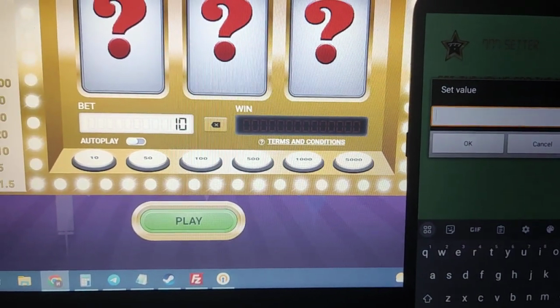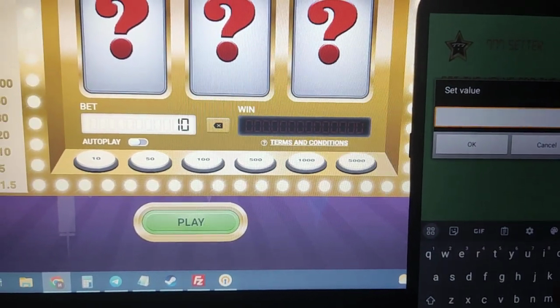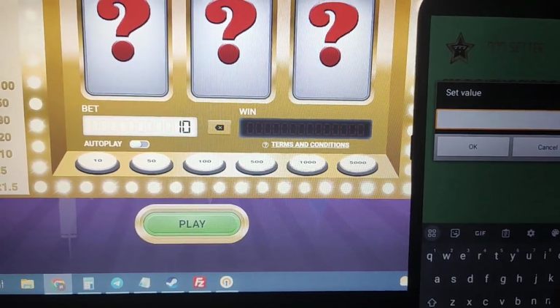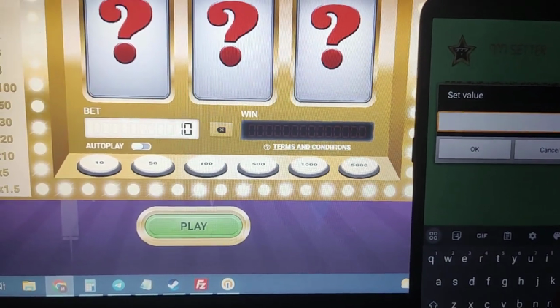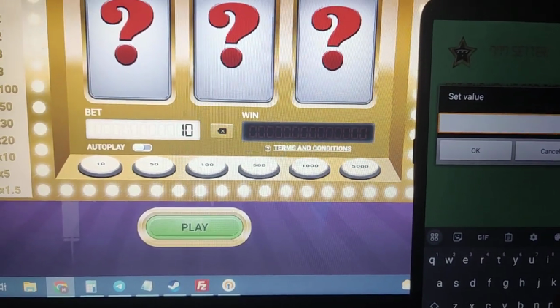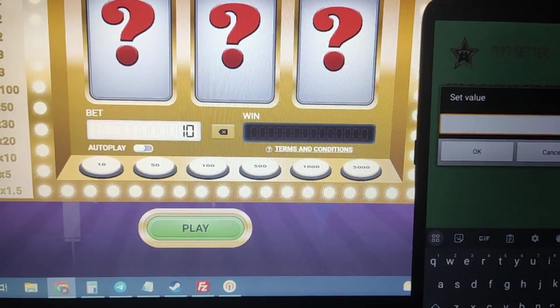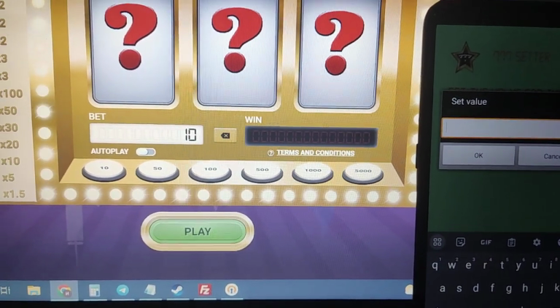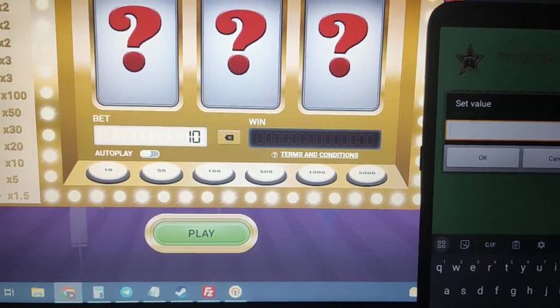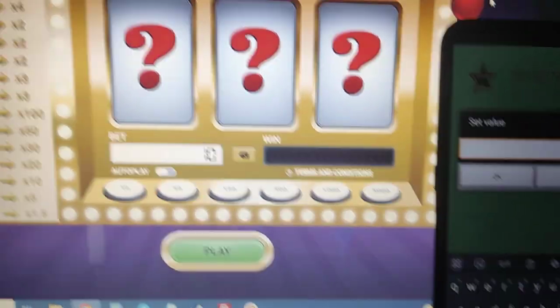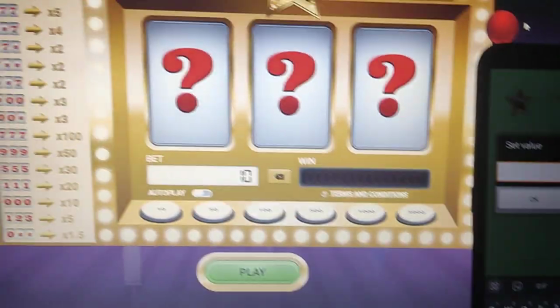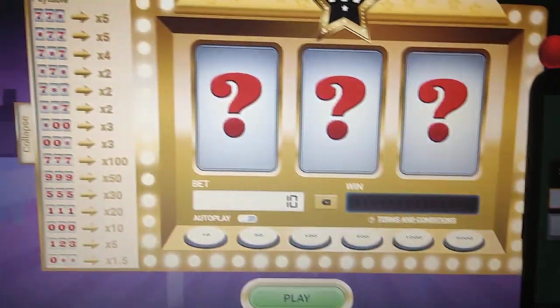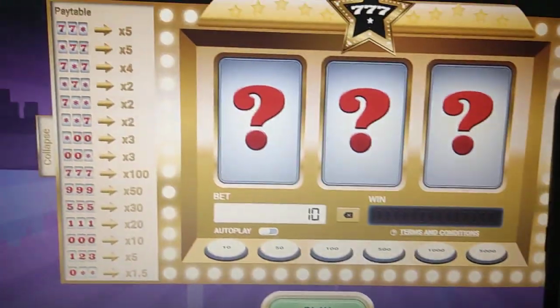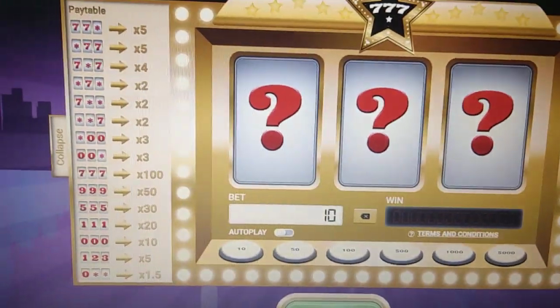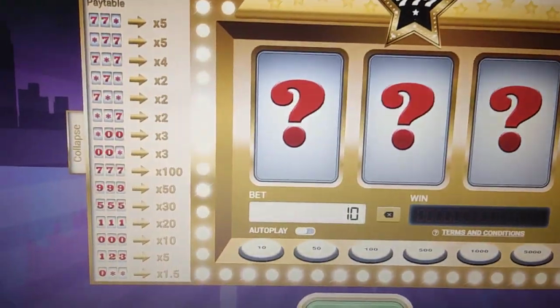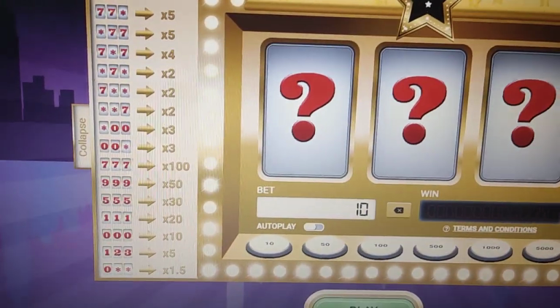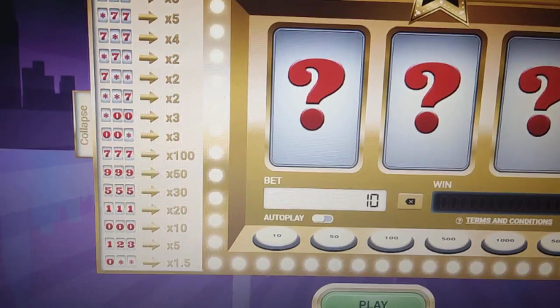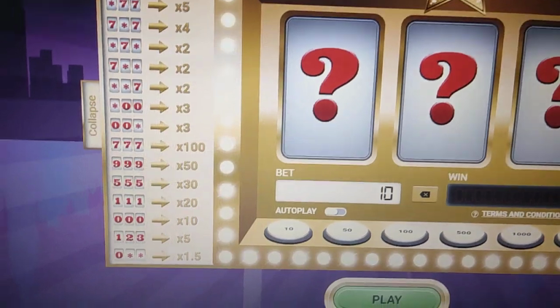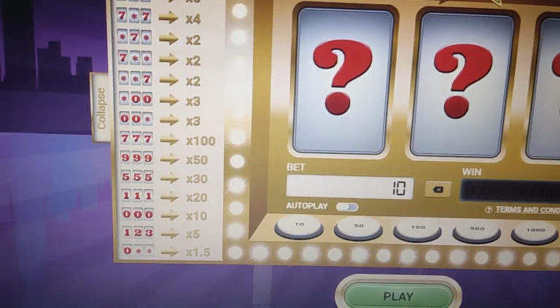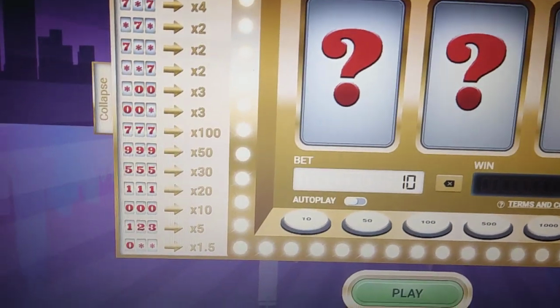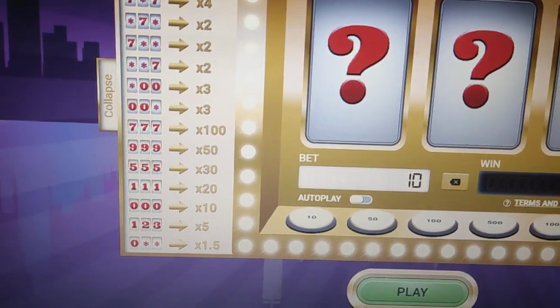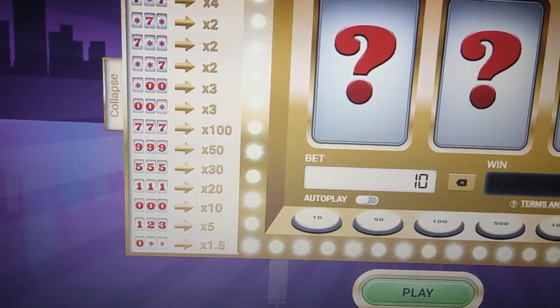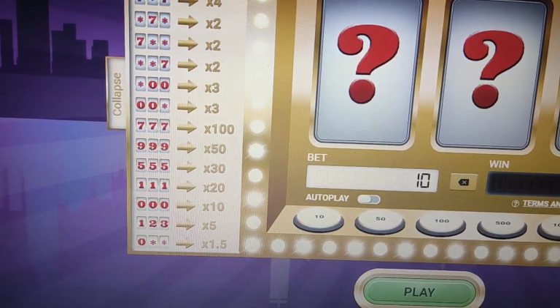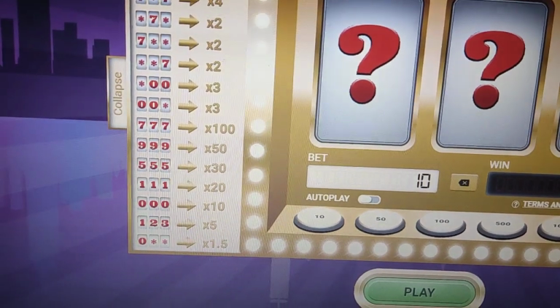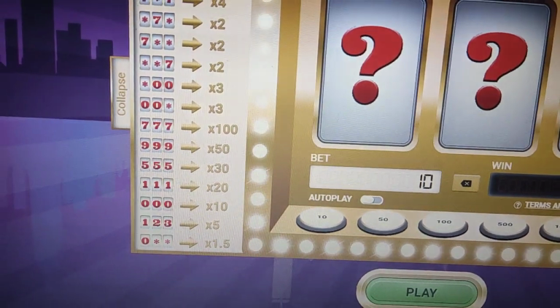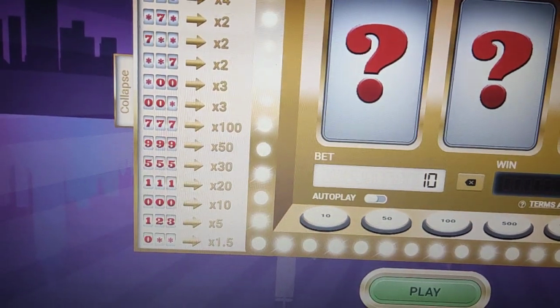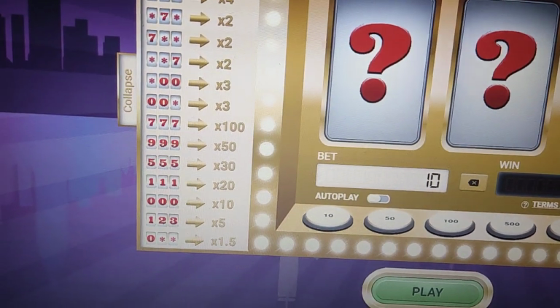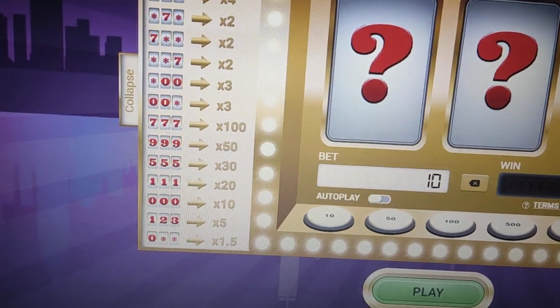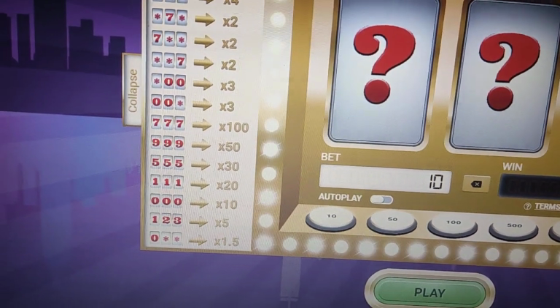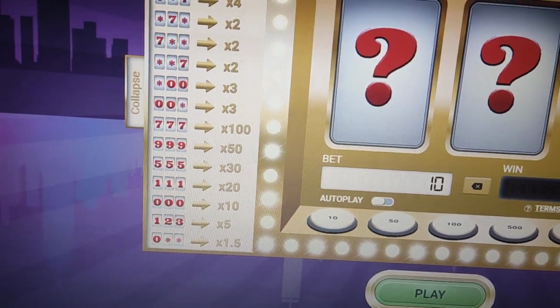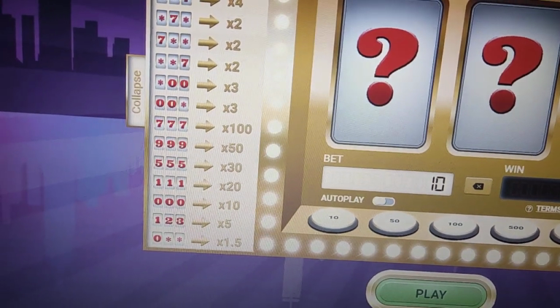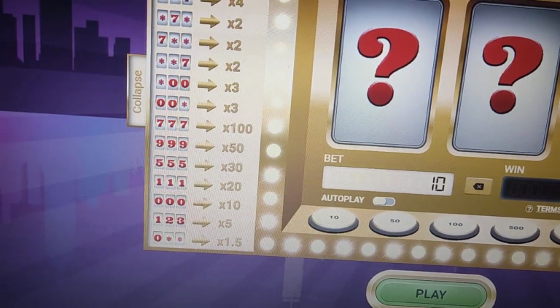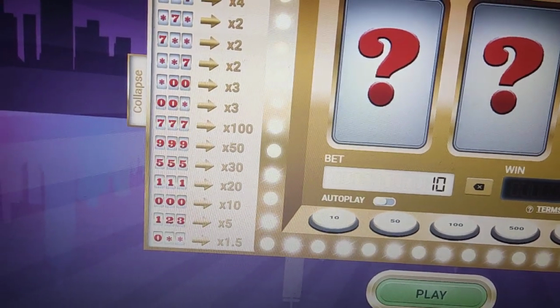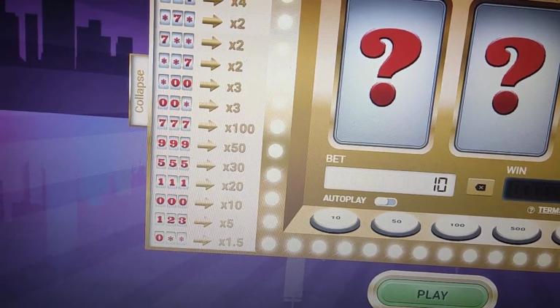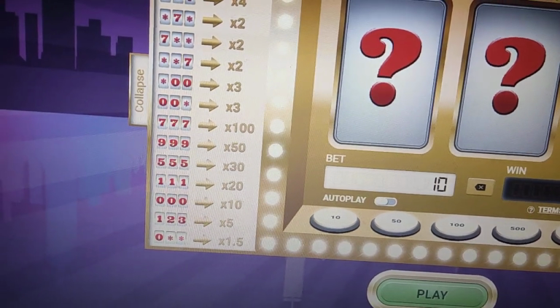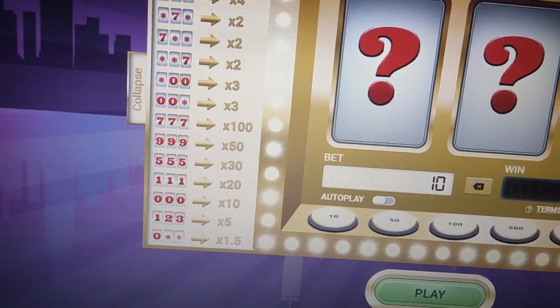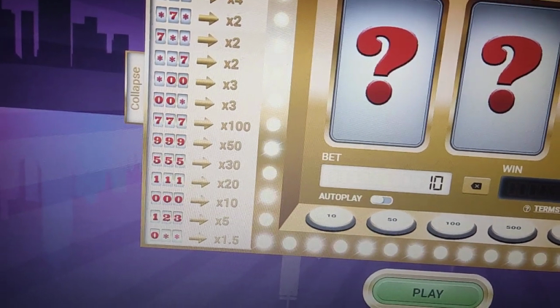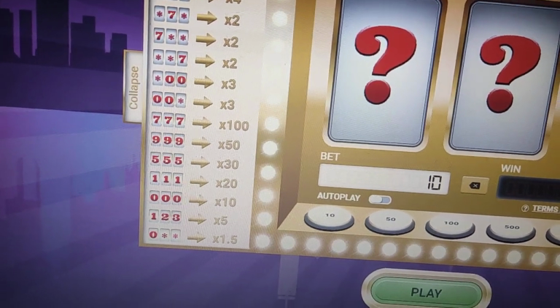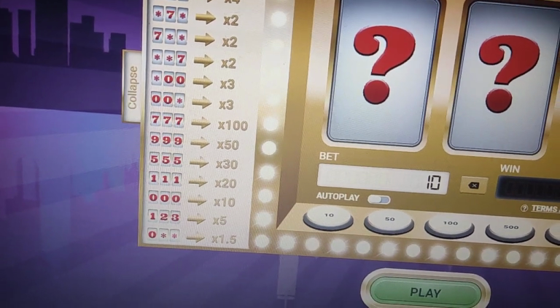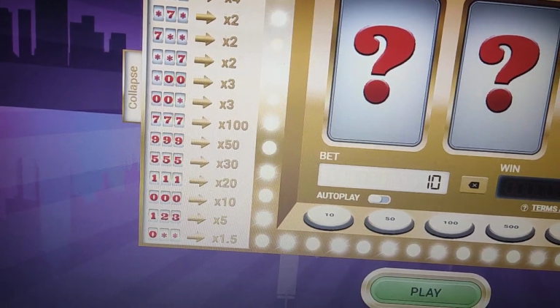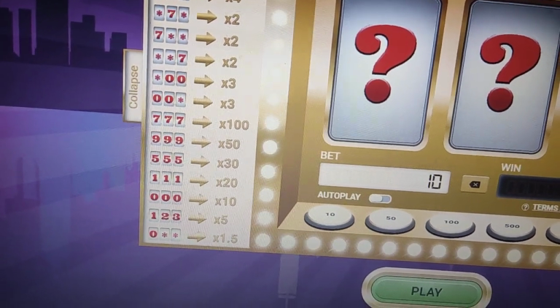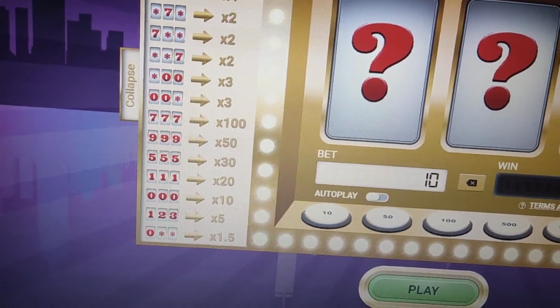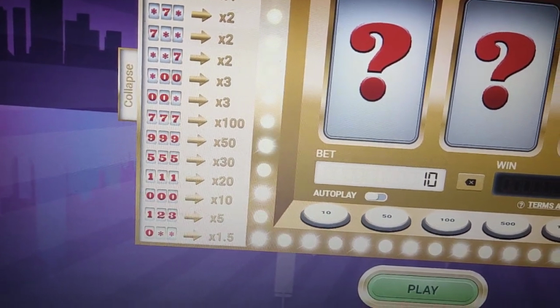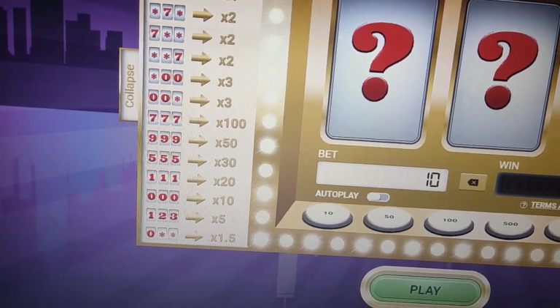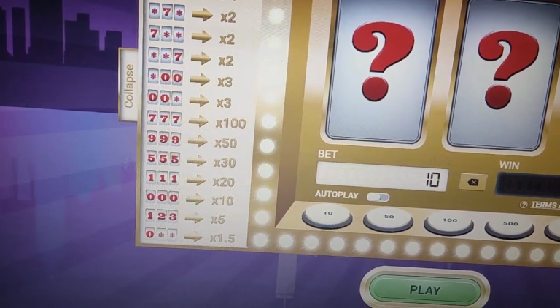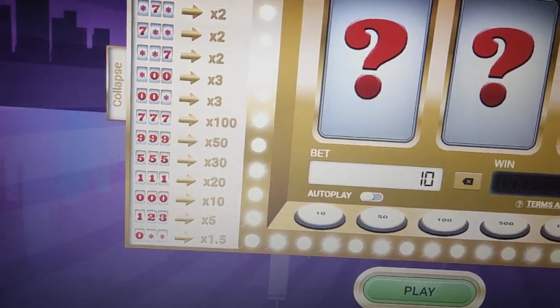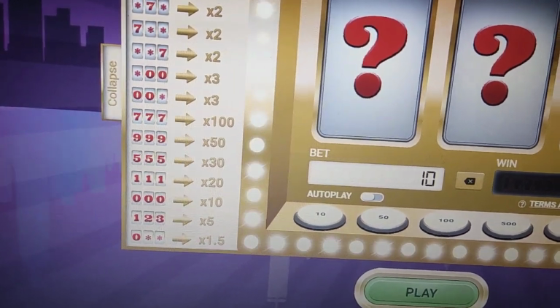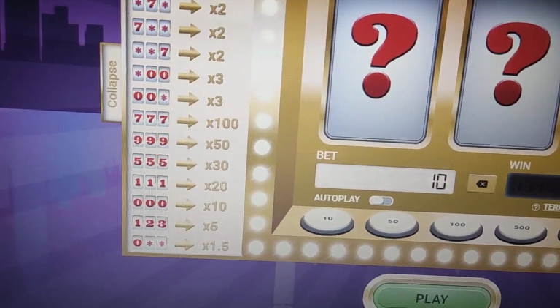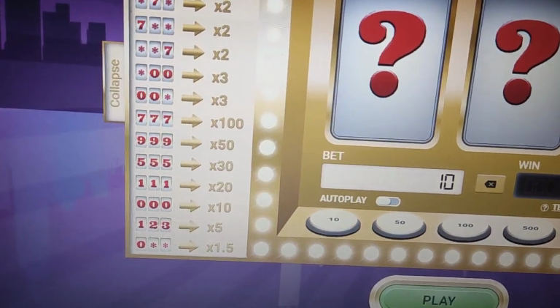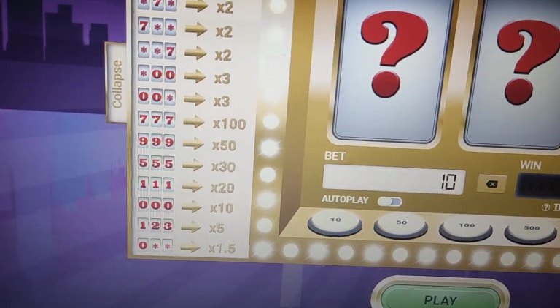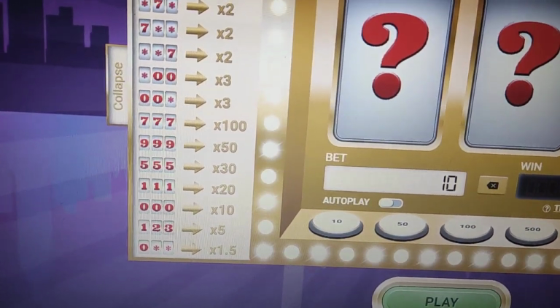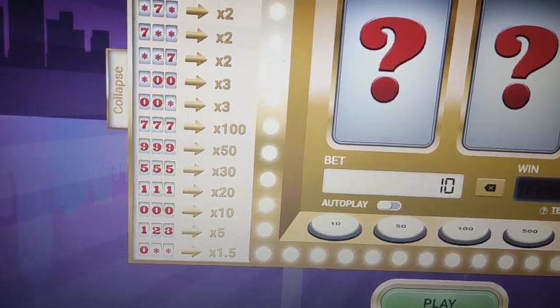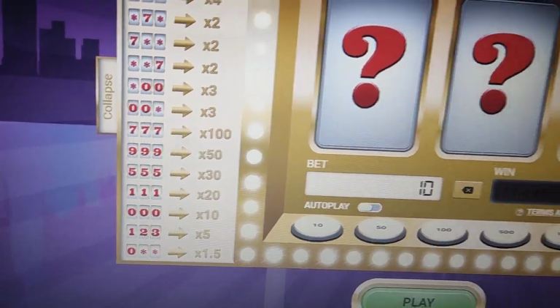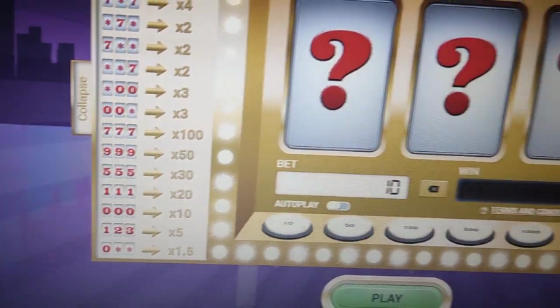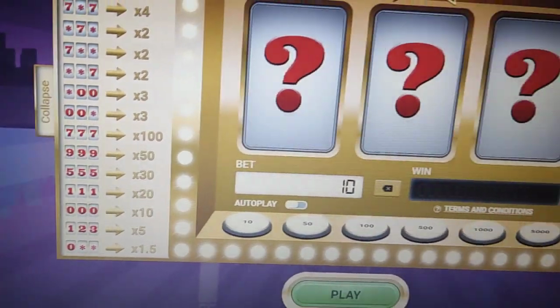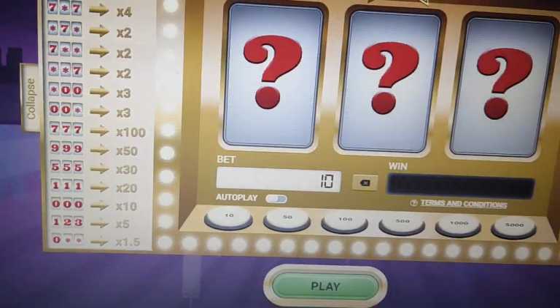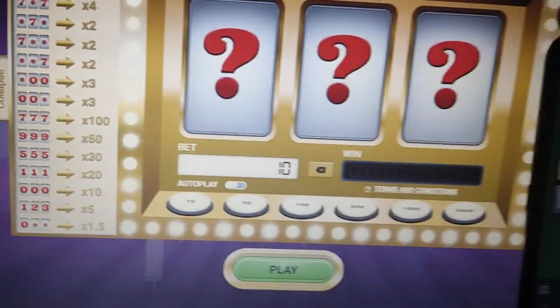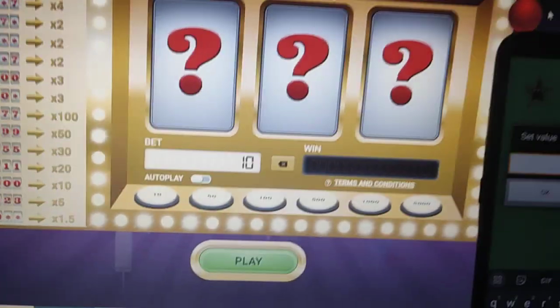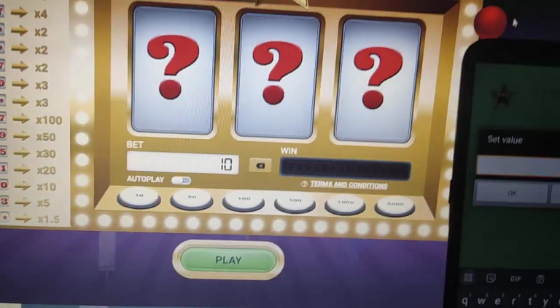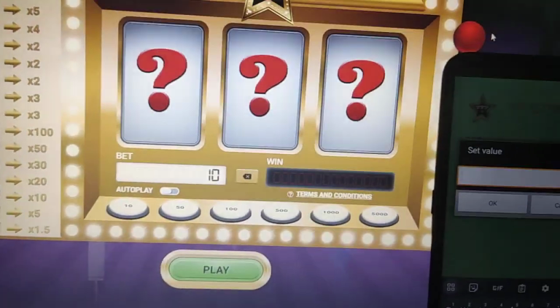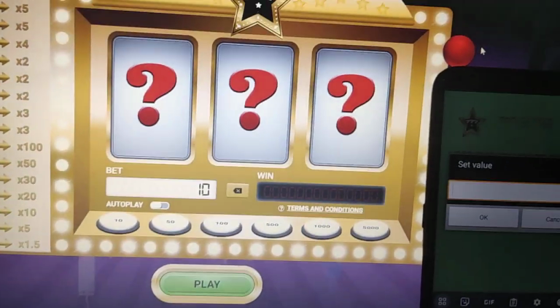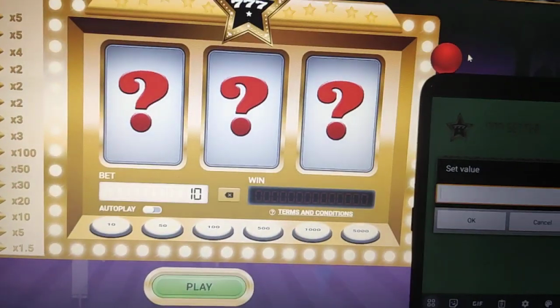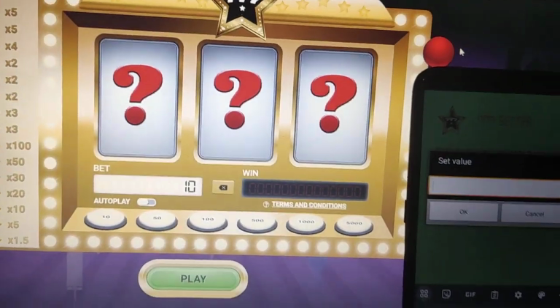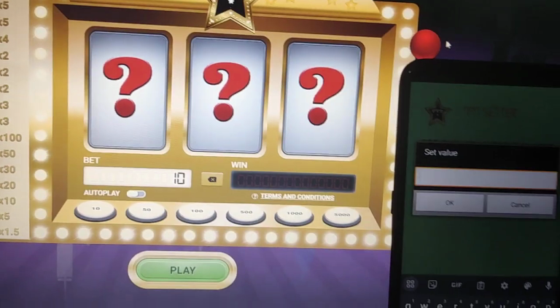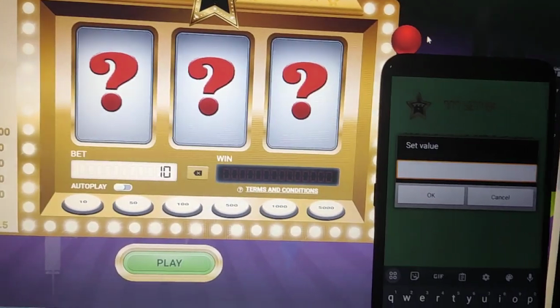What number do we want here? Let's go for 1 1 1 guys.